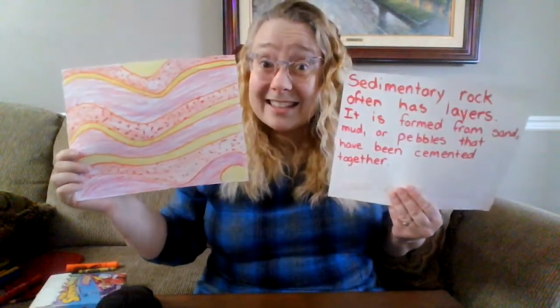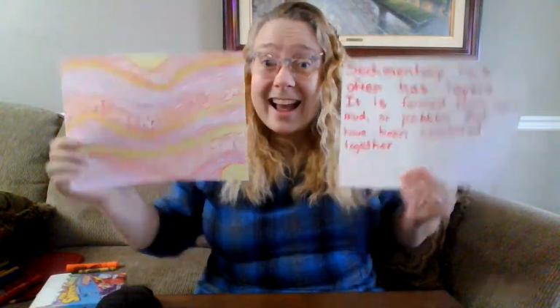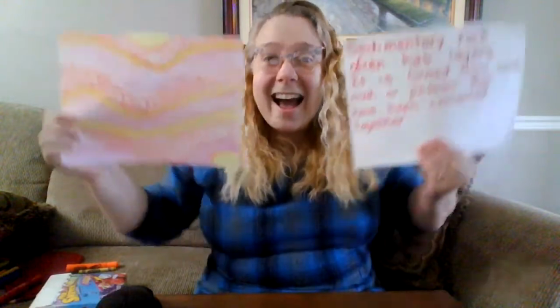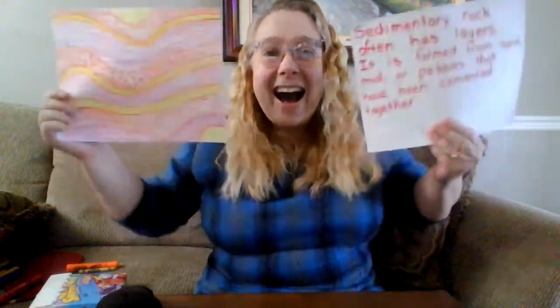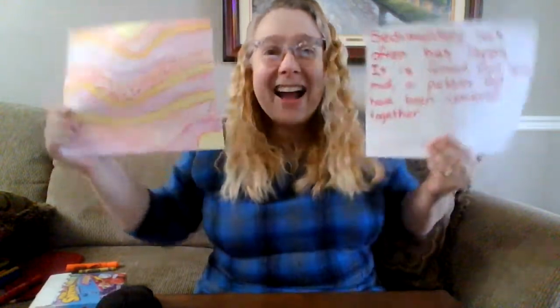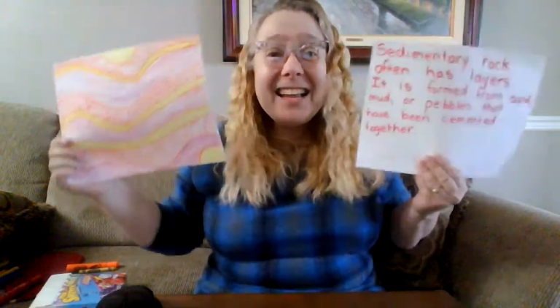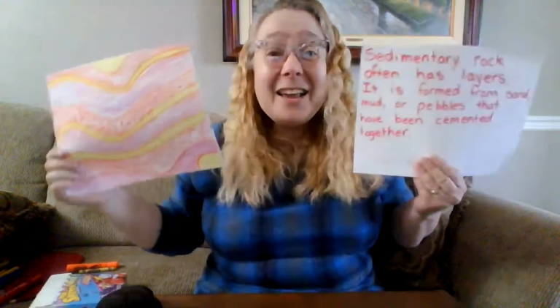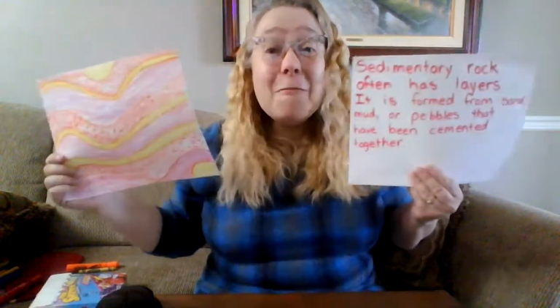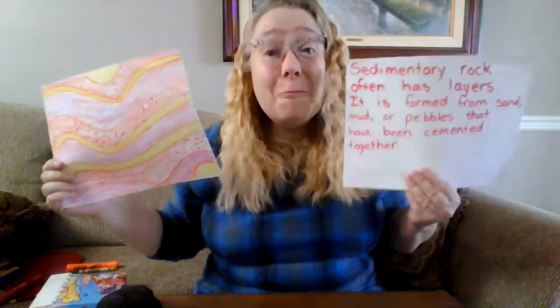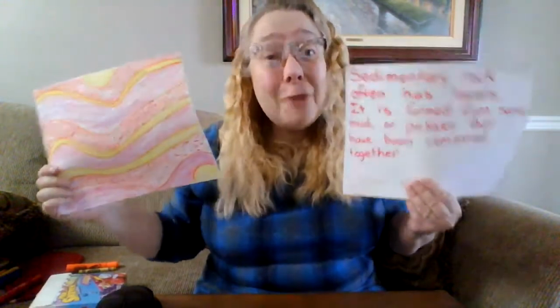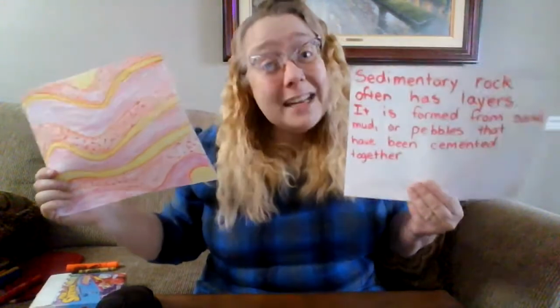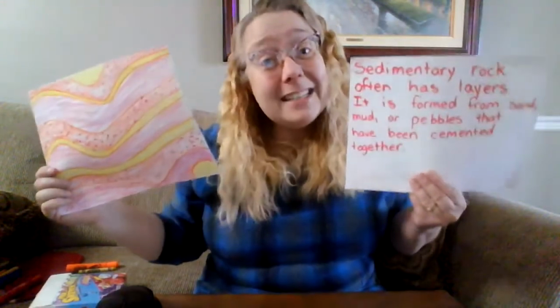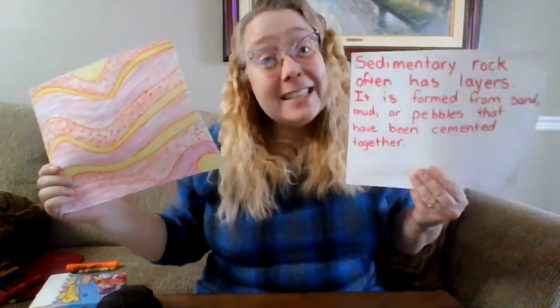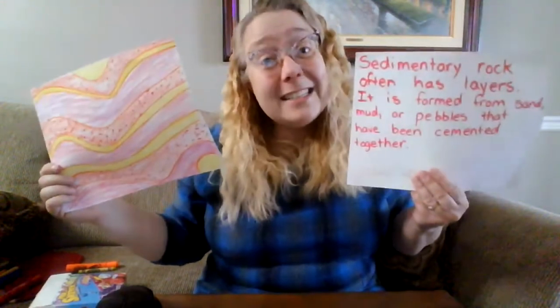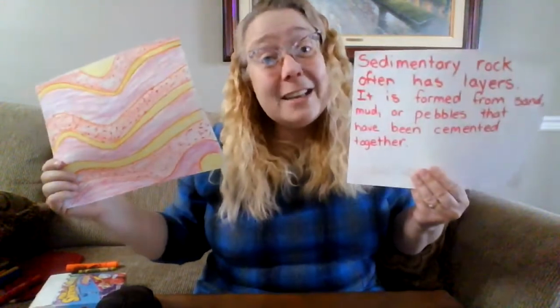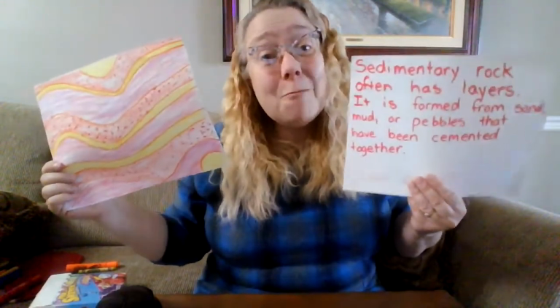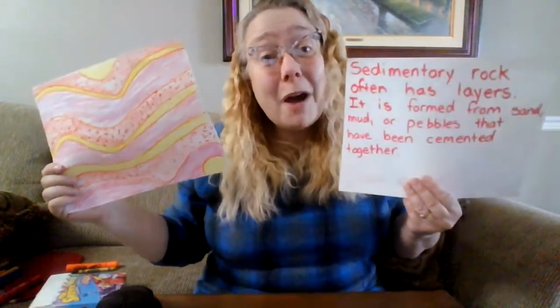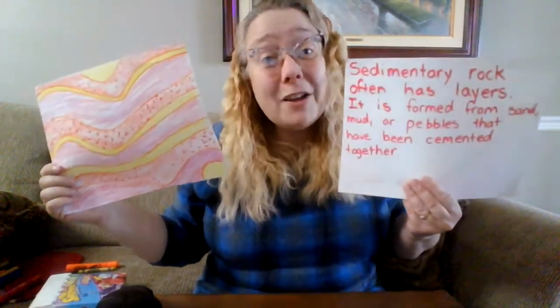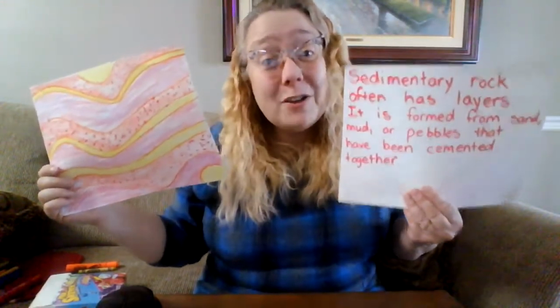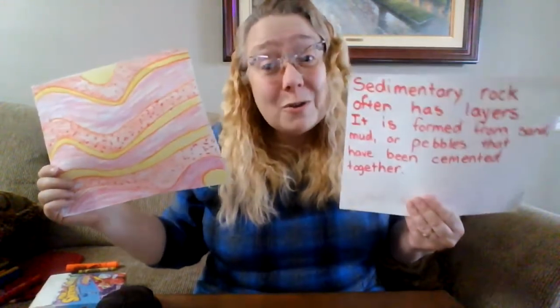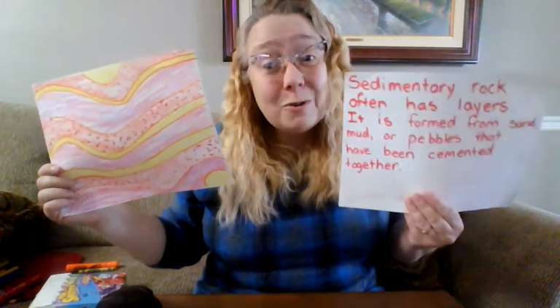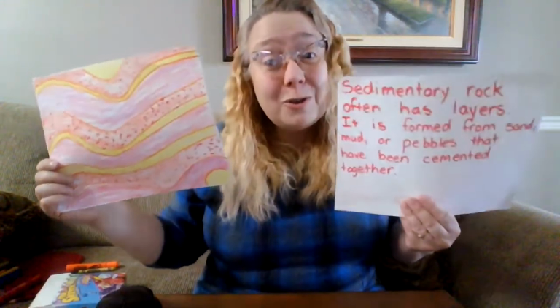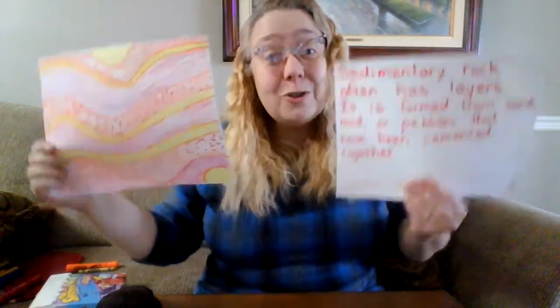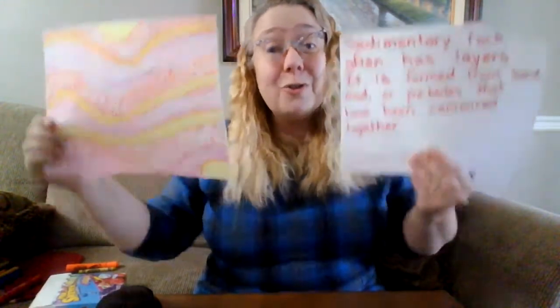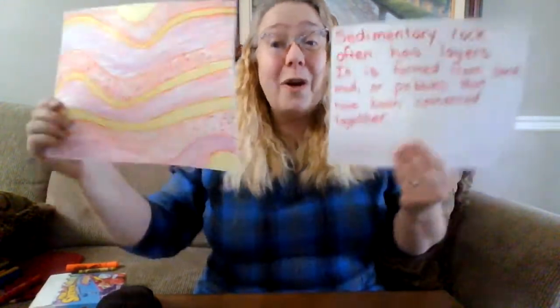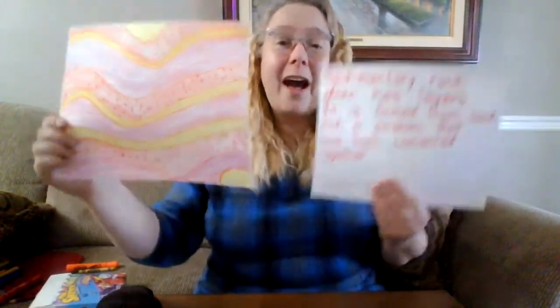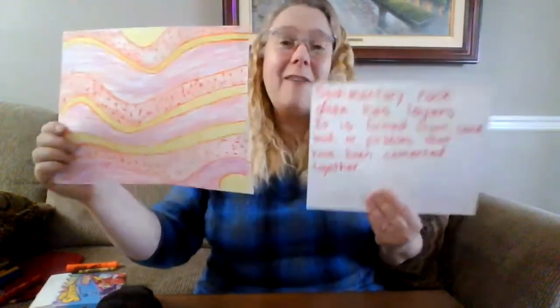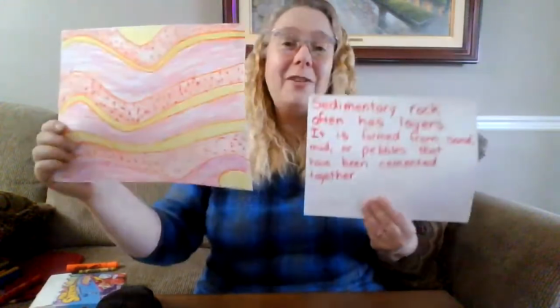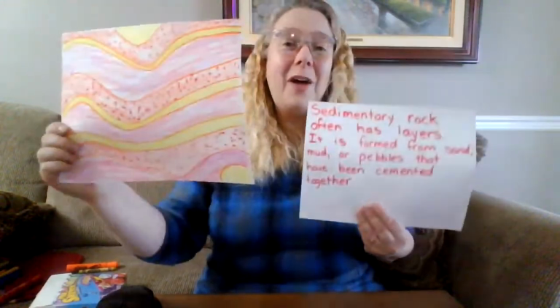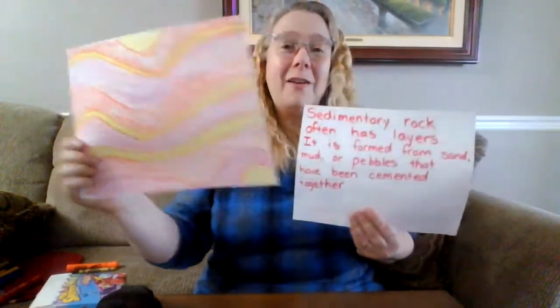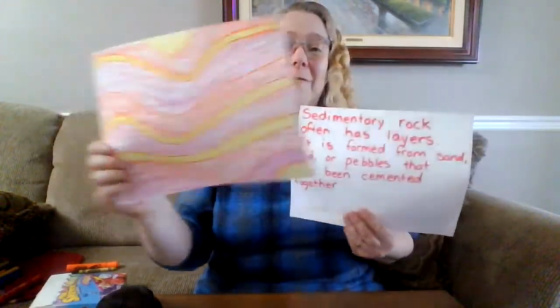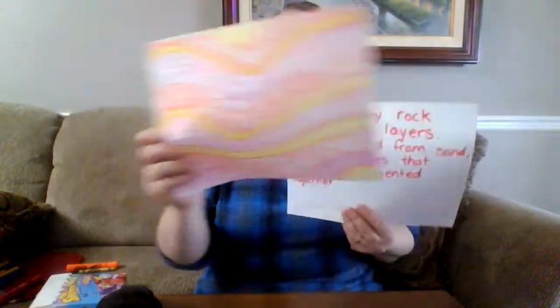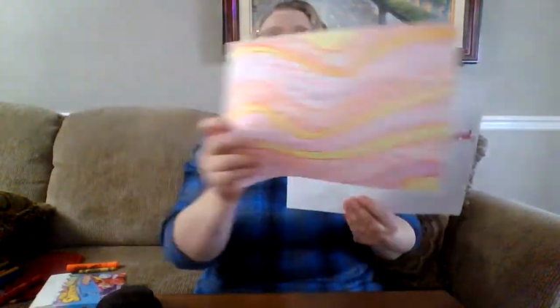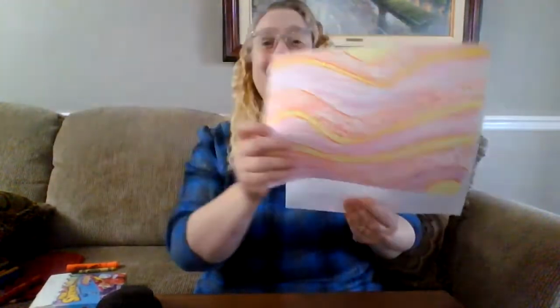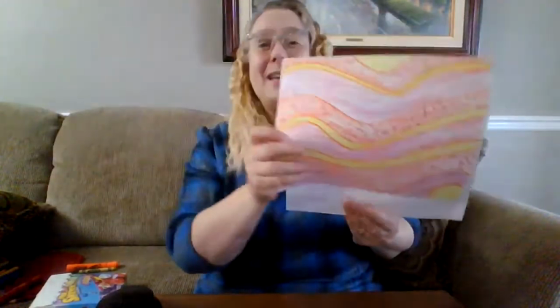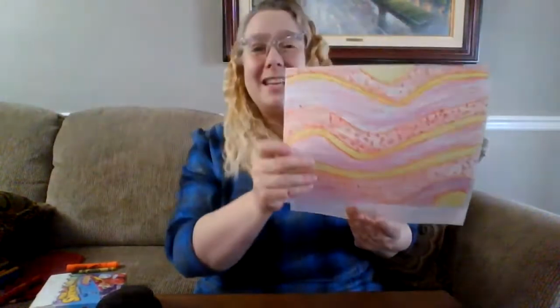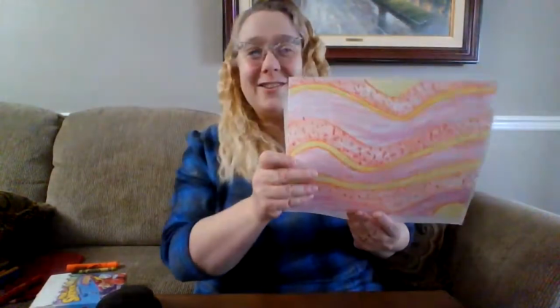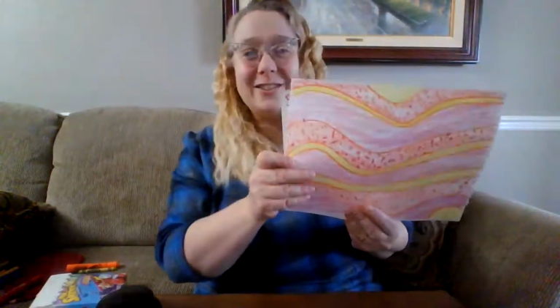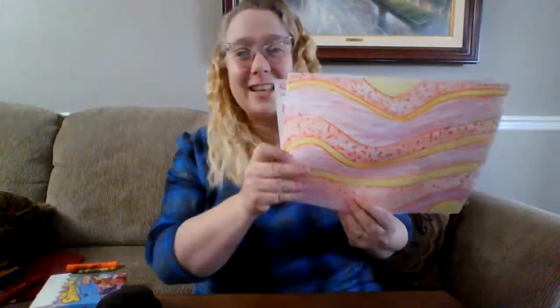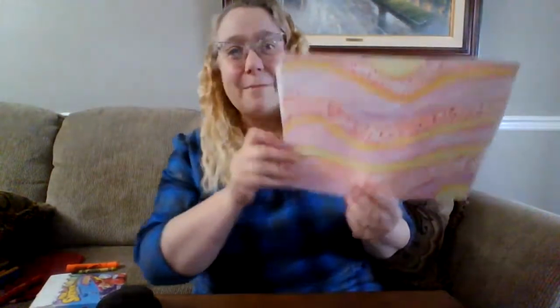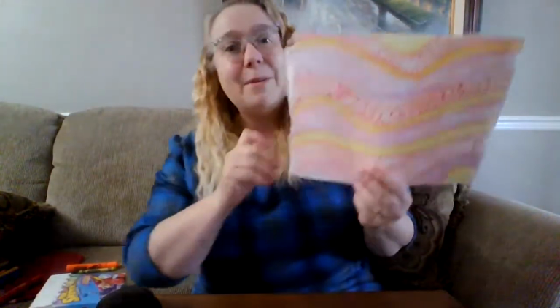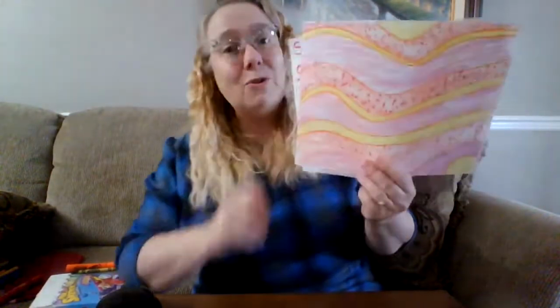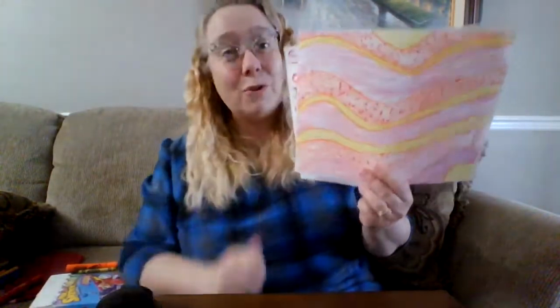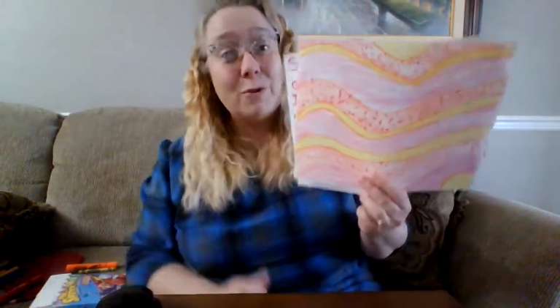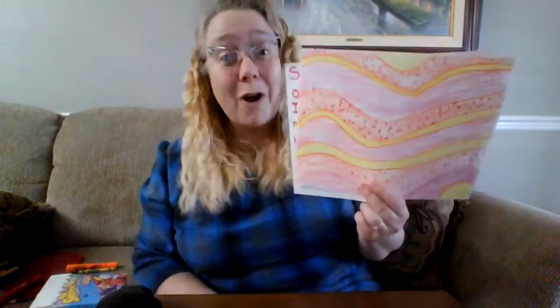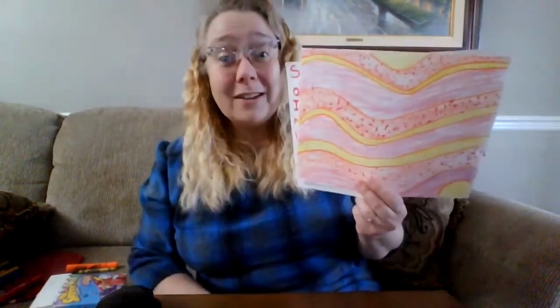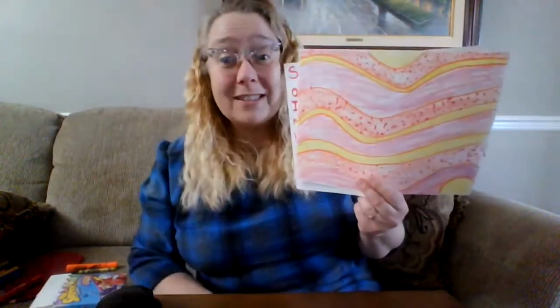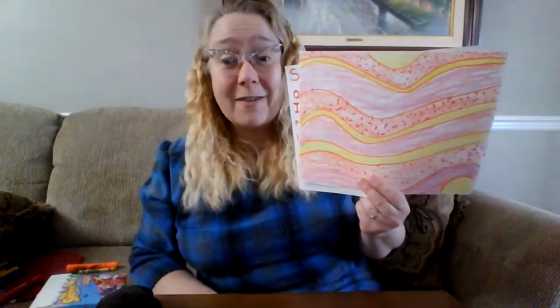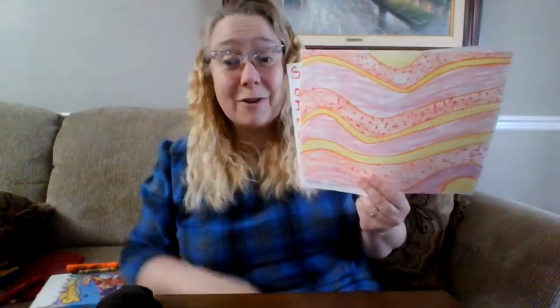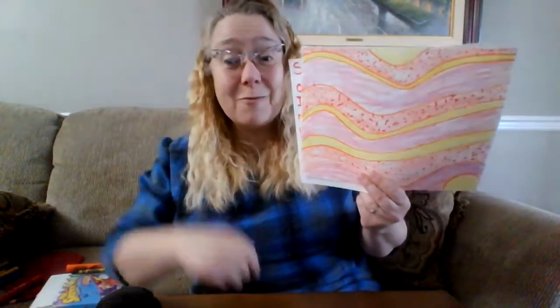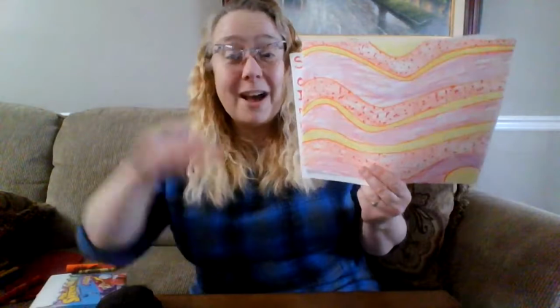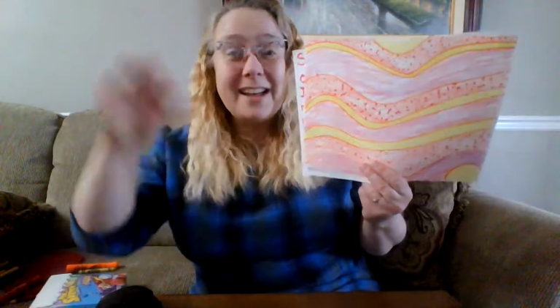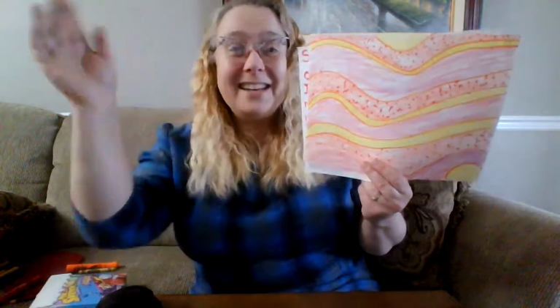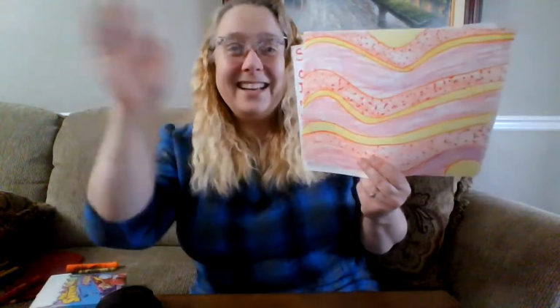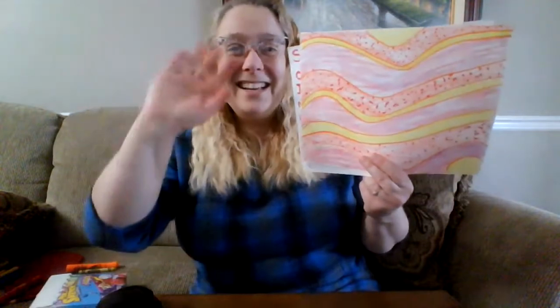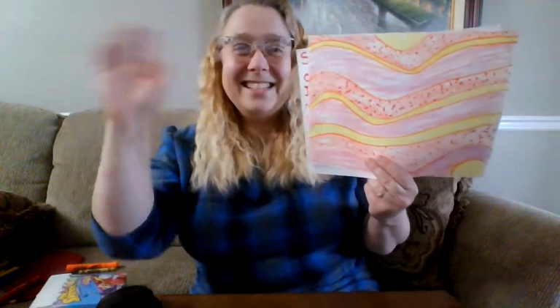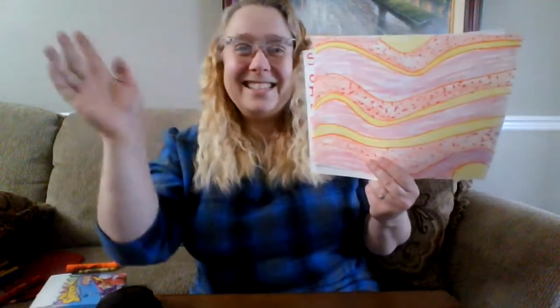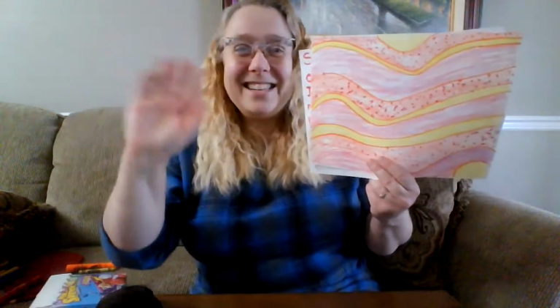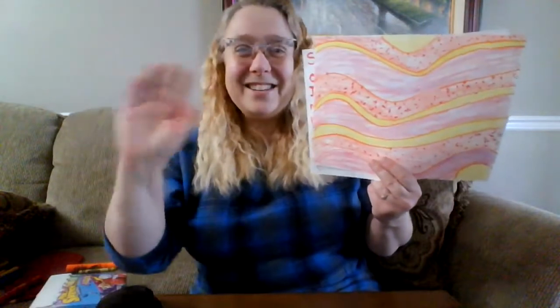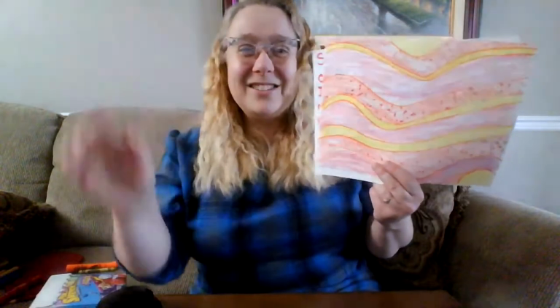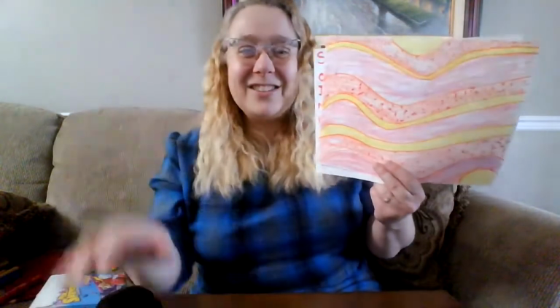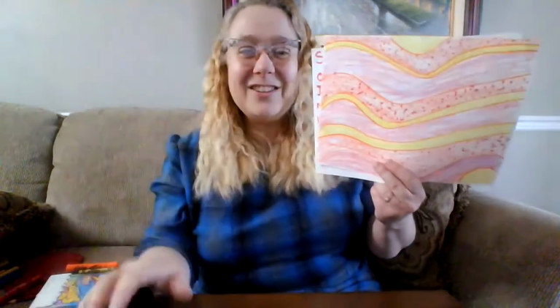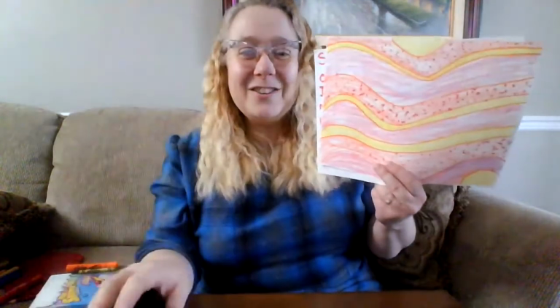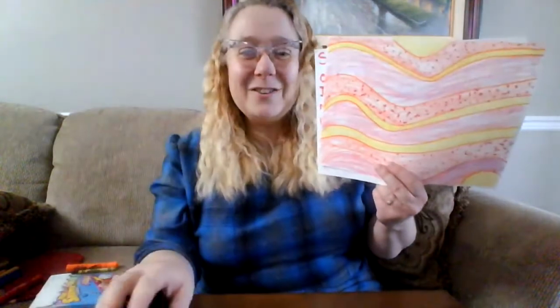I can't wait to see what you do. Have a lot of fun making your sedimentary rocks, everyone. See you soon.